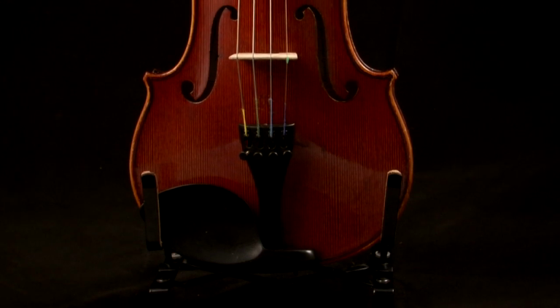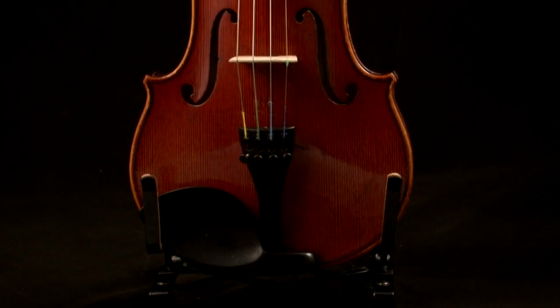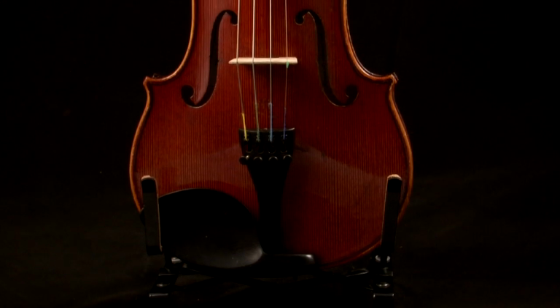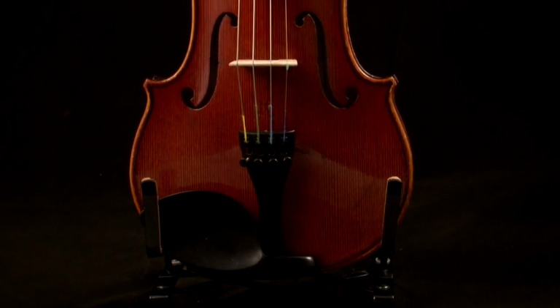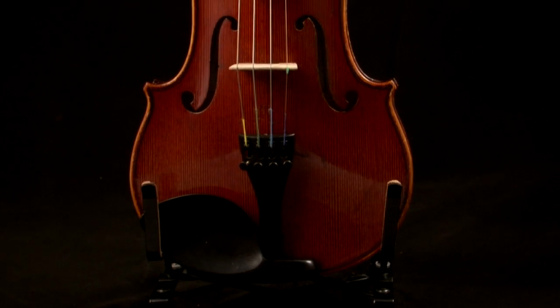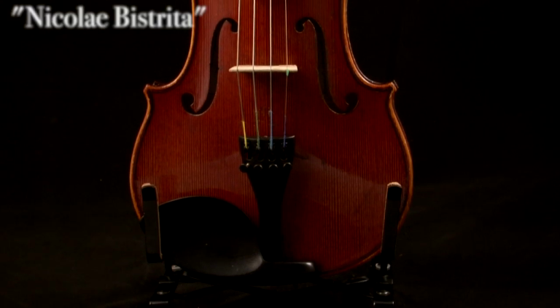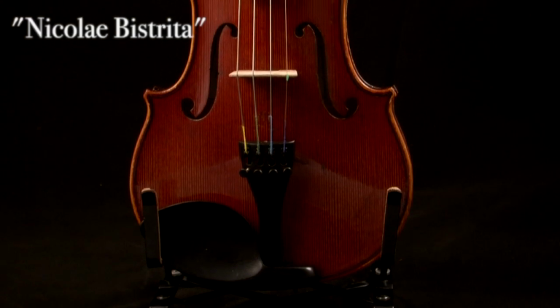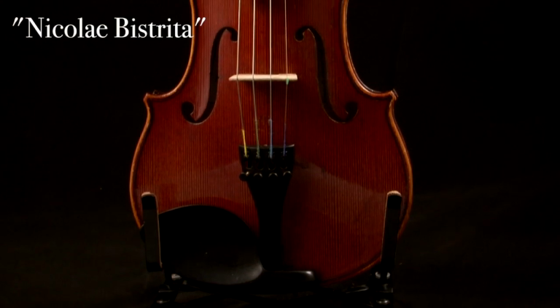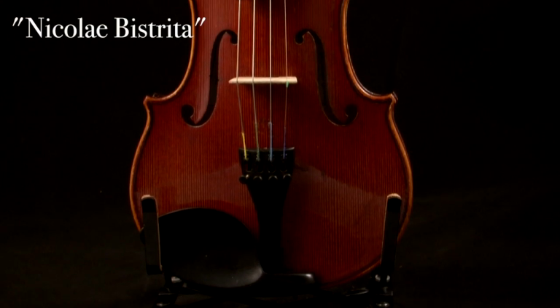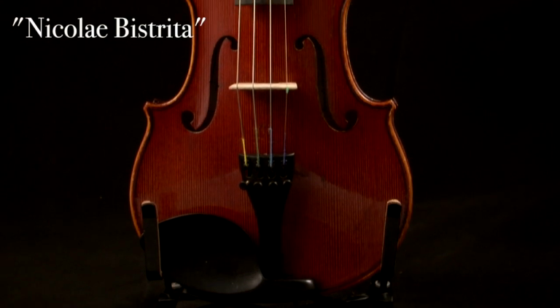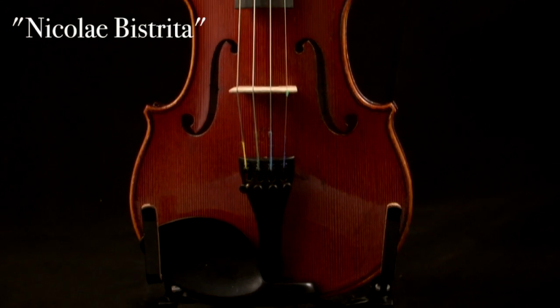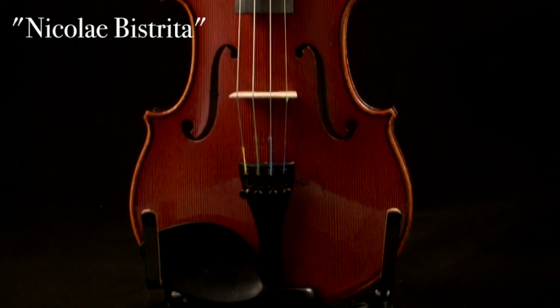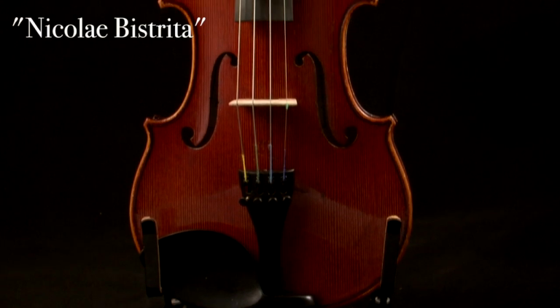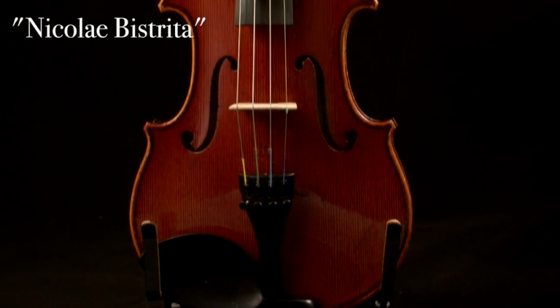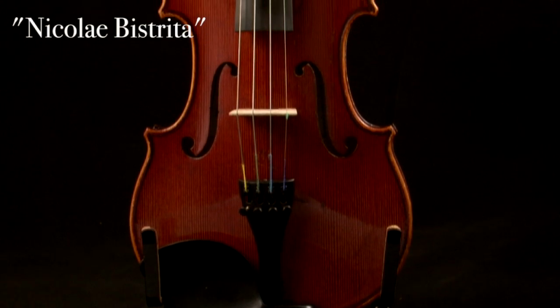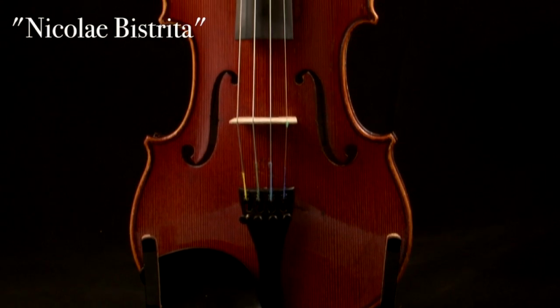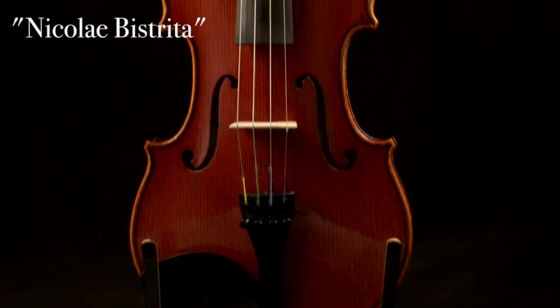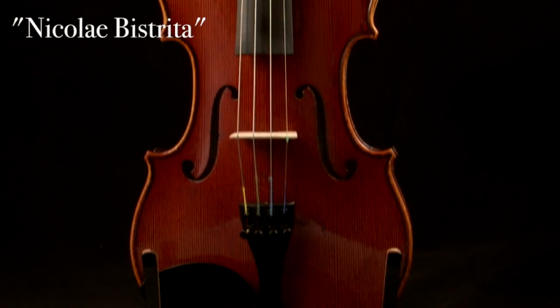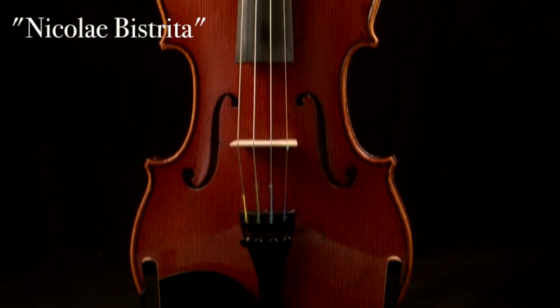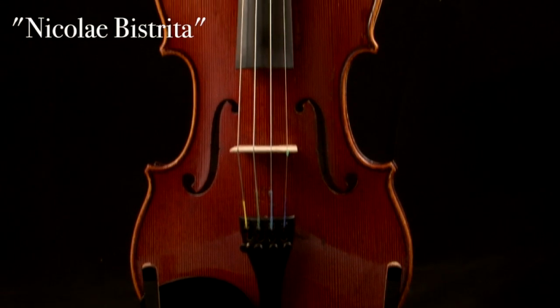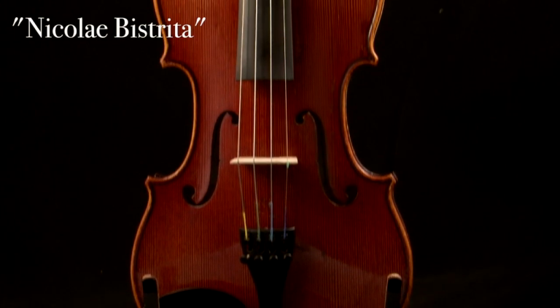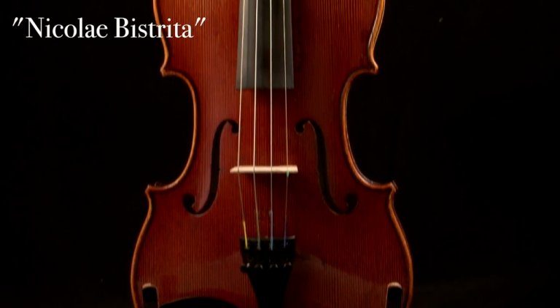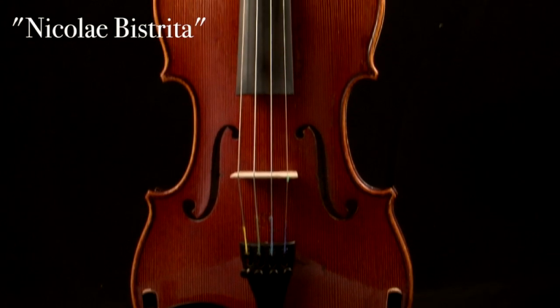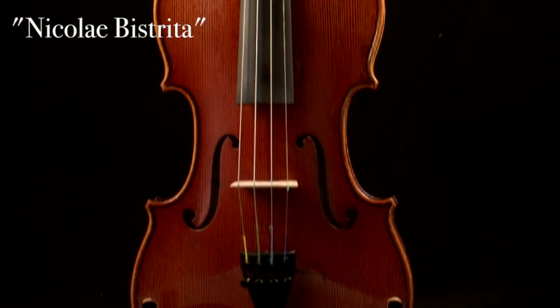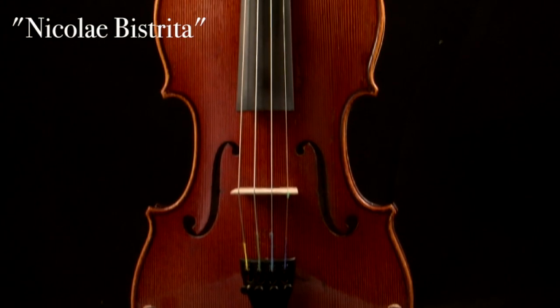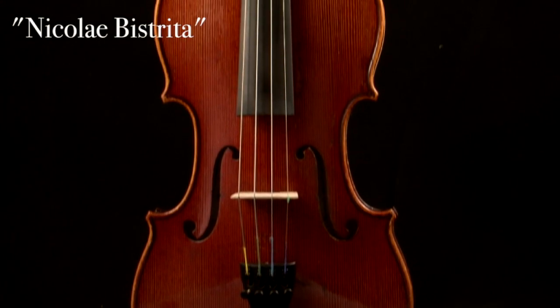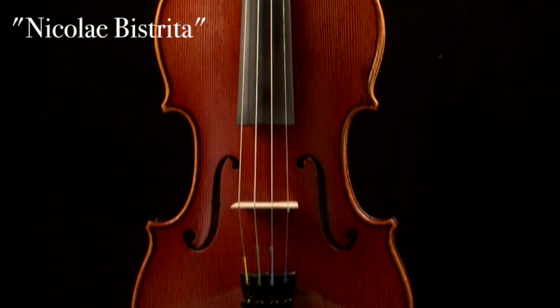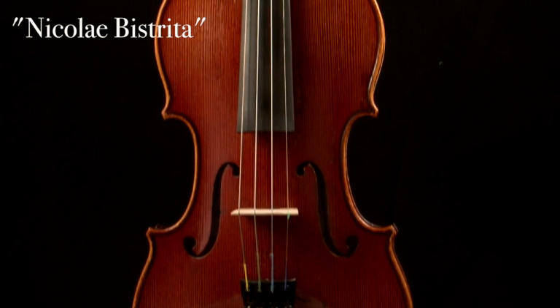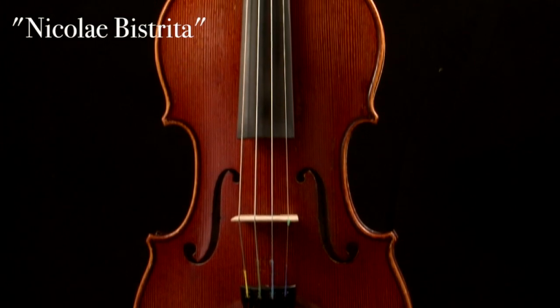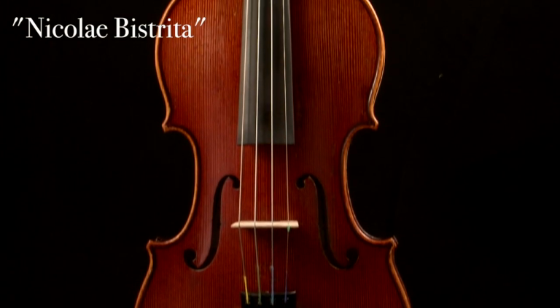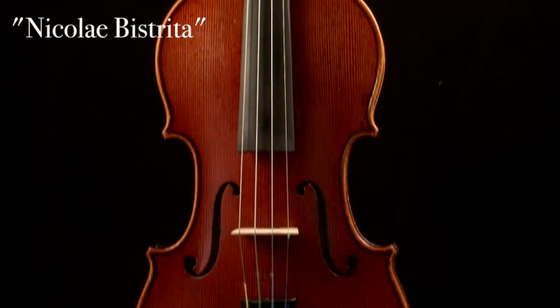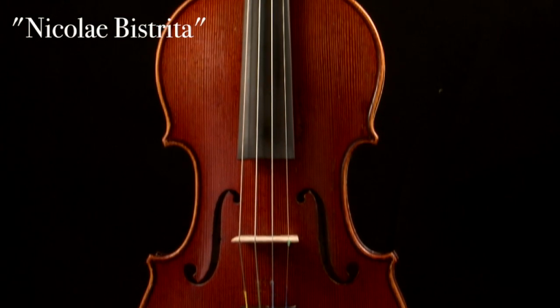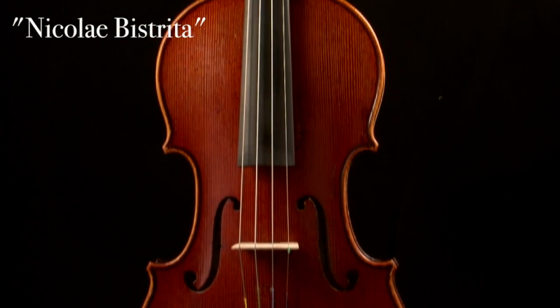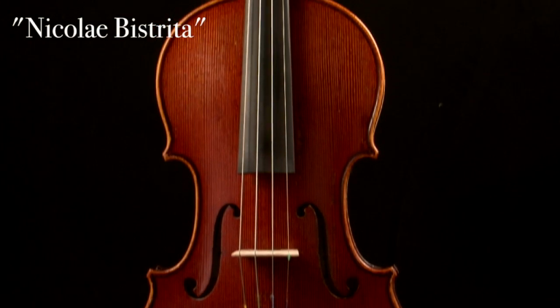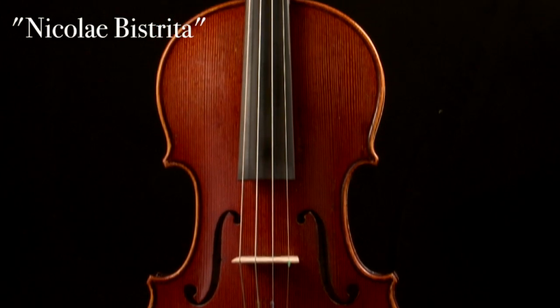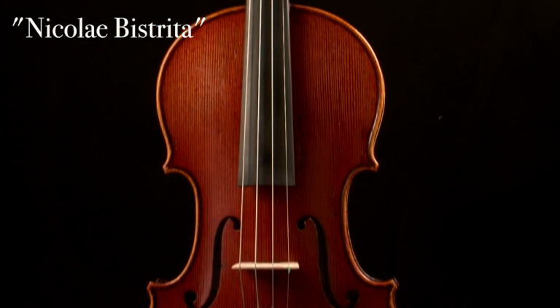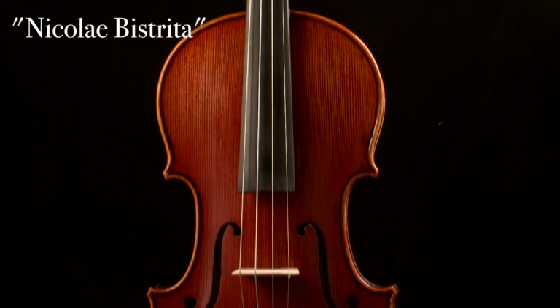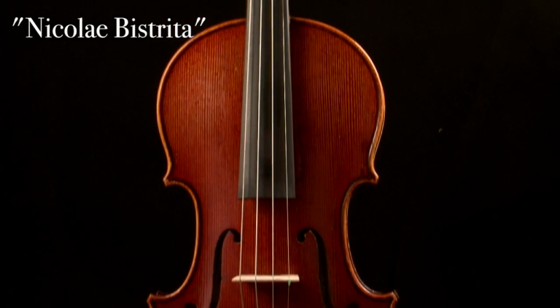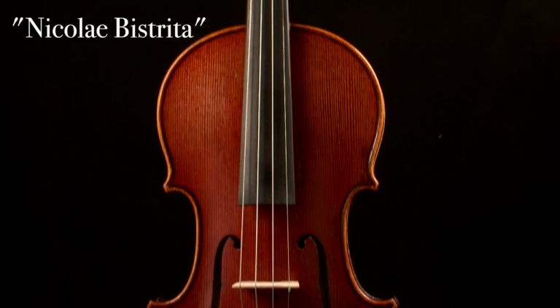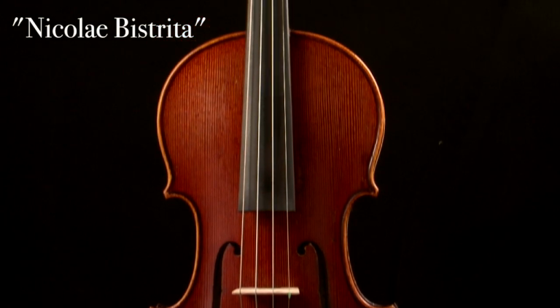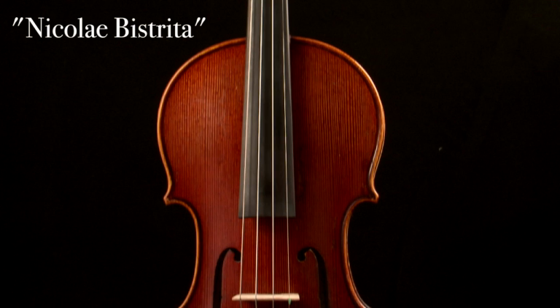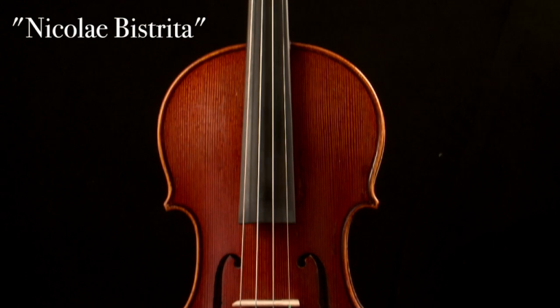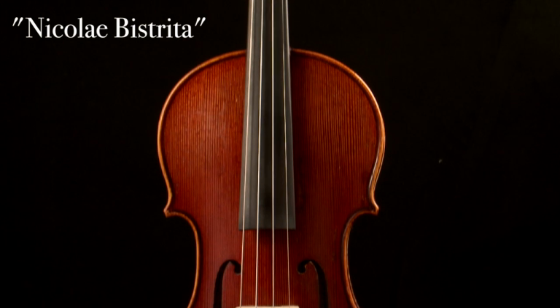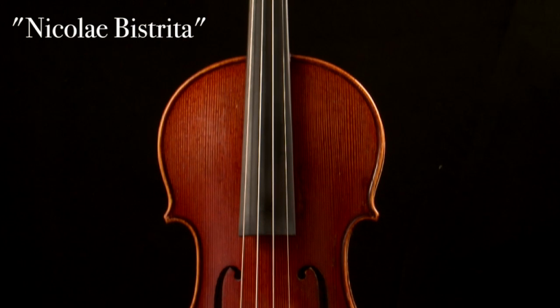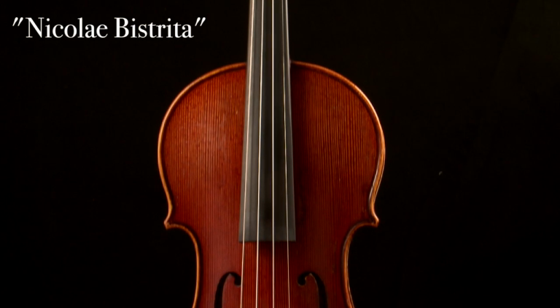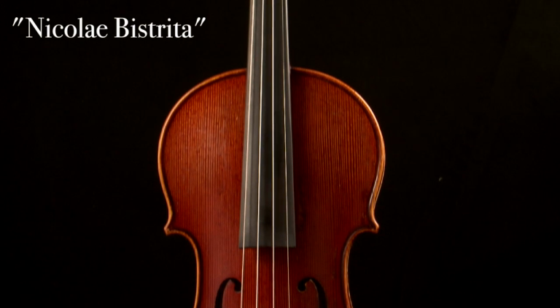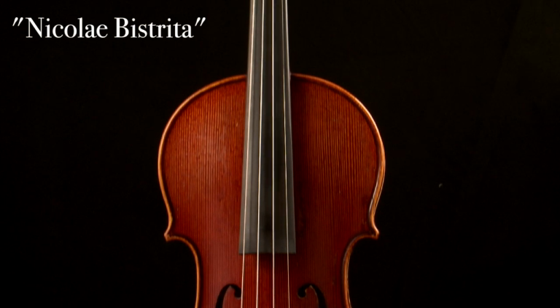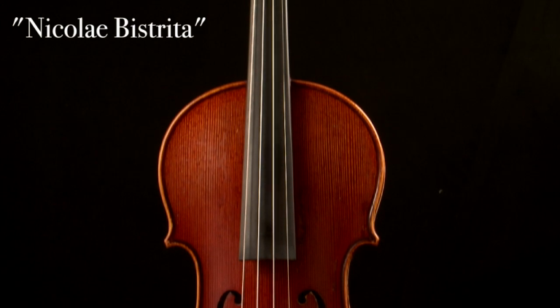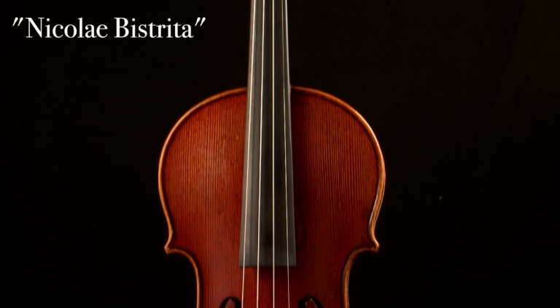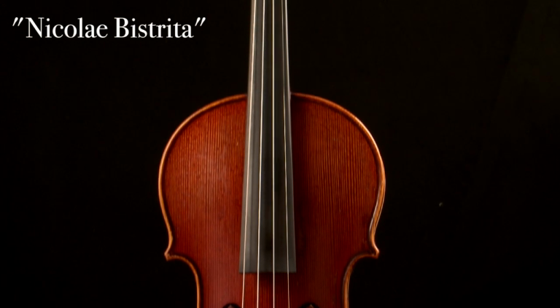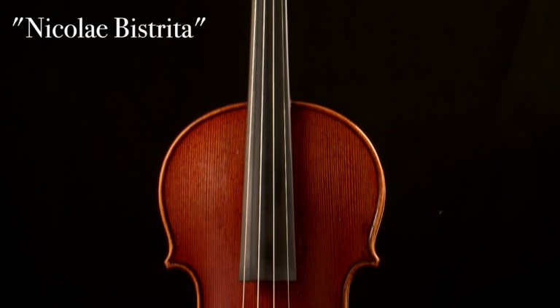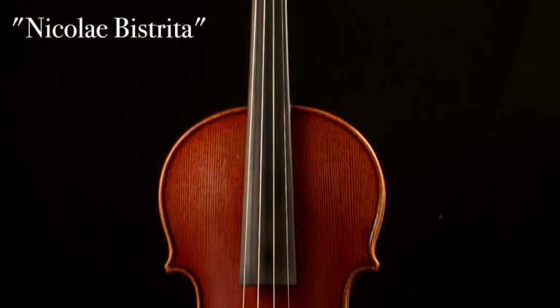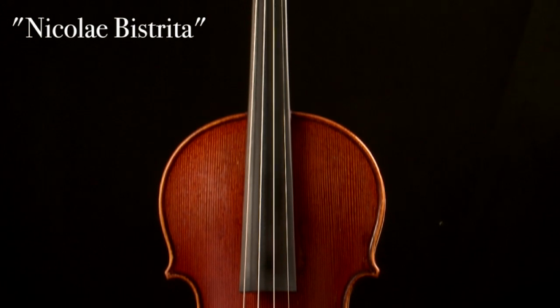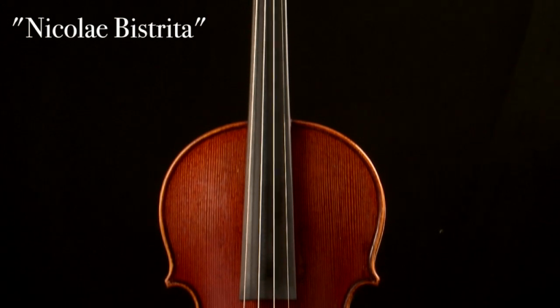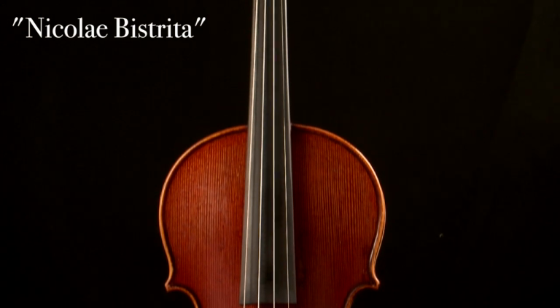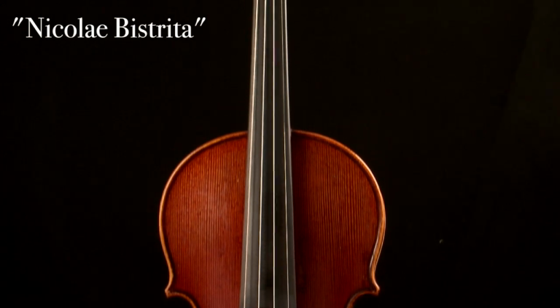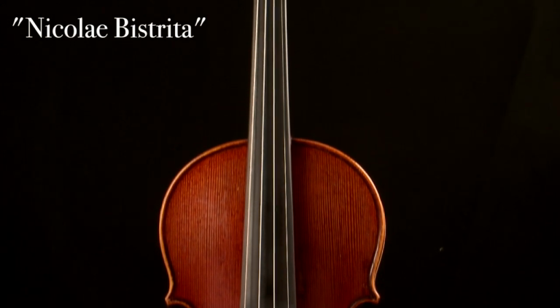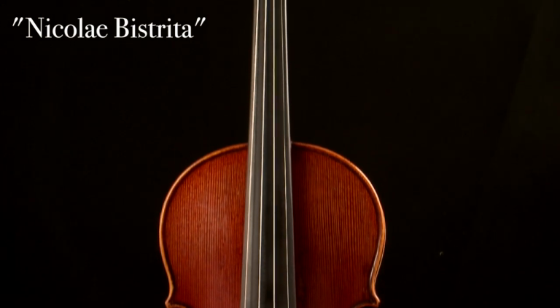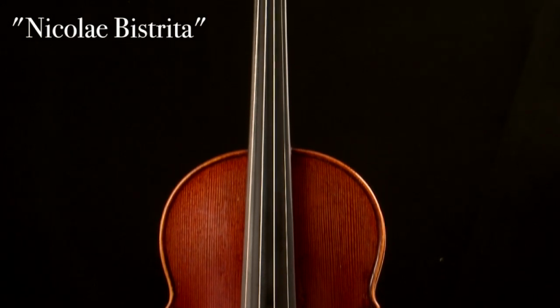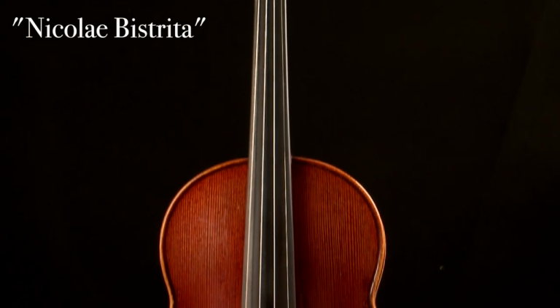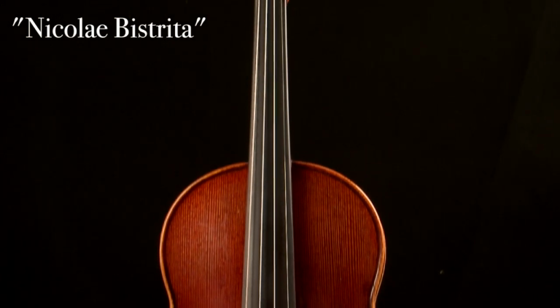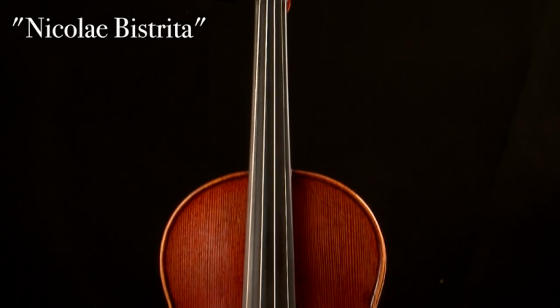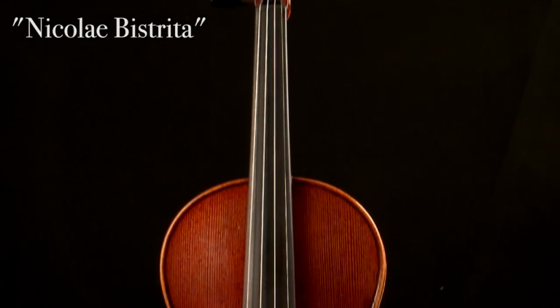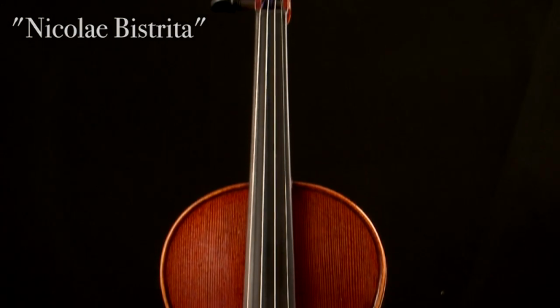The Nikolai Bistrita is our step up from the Sina Coitaneo. It features a rich, clear sound with an easy playability.